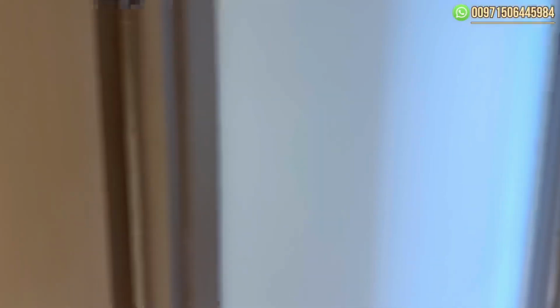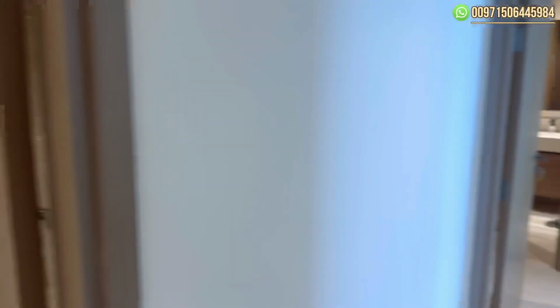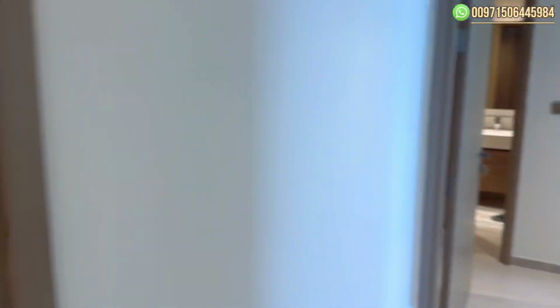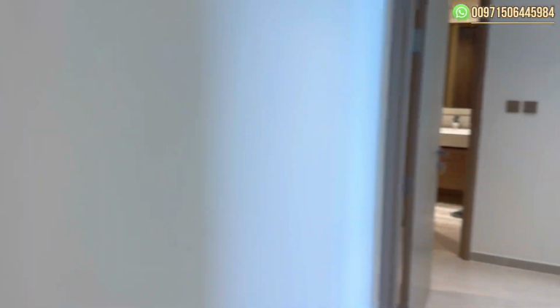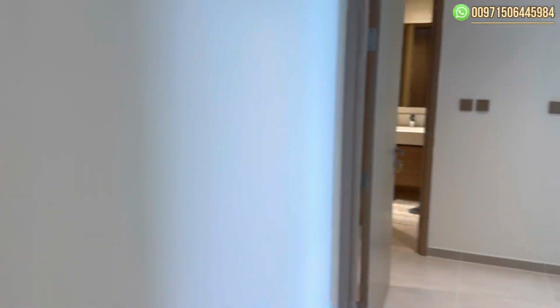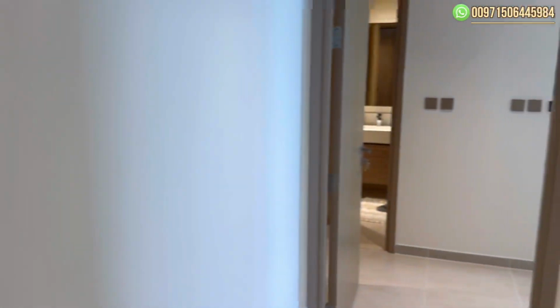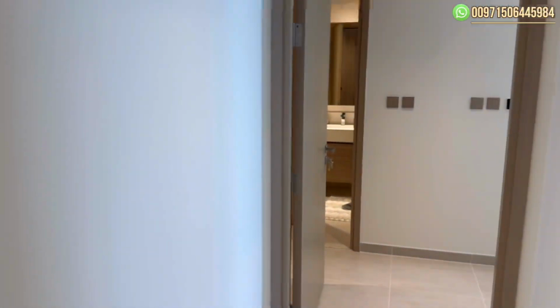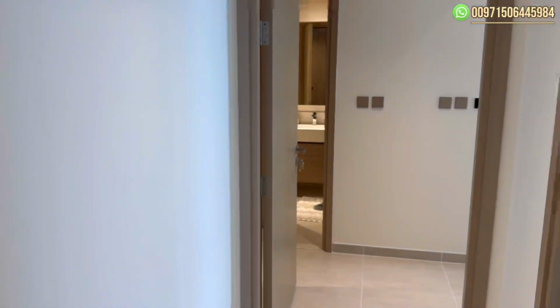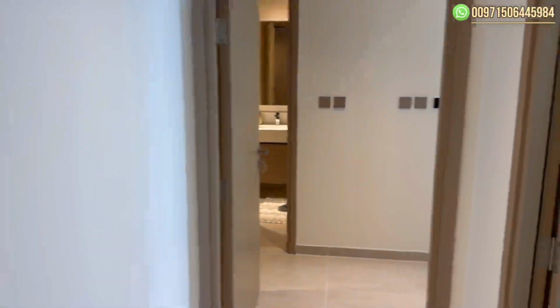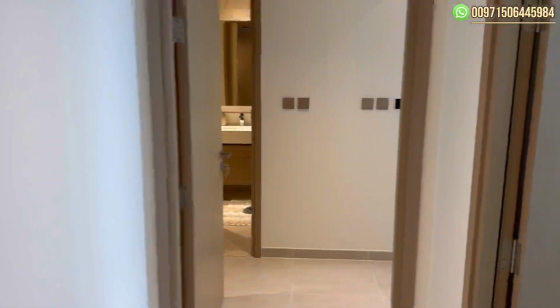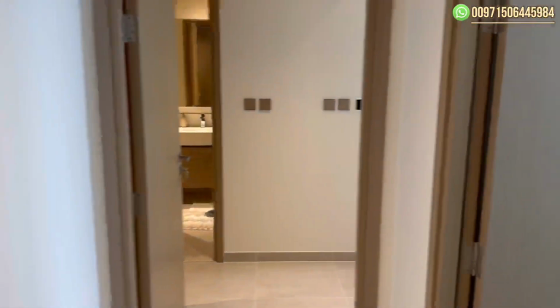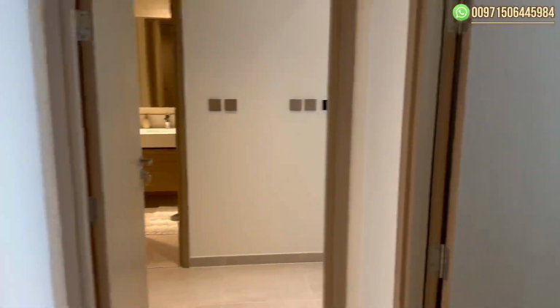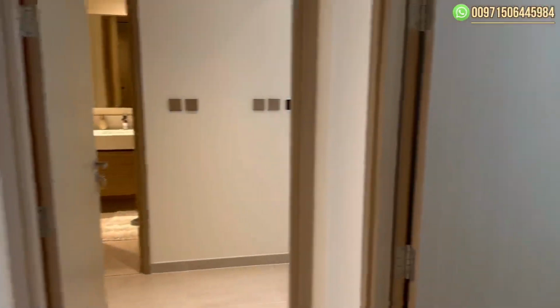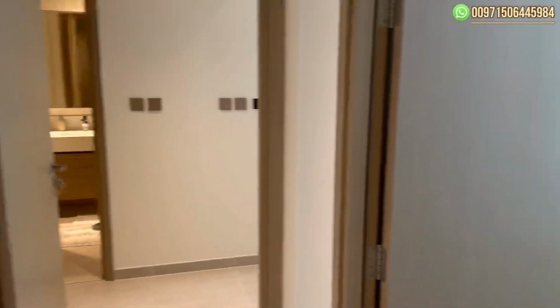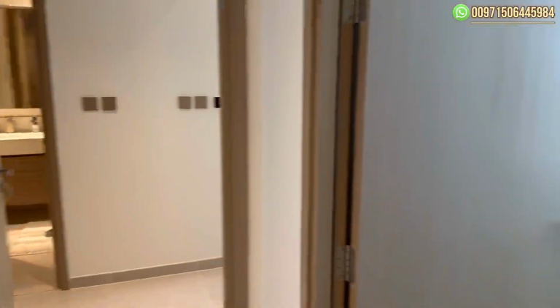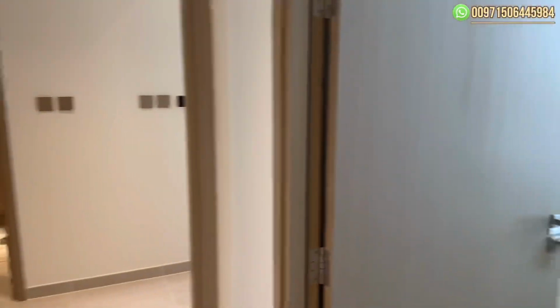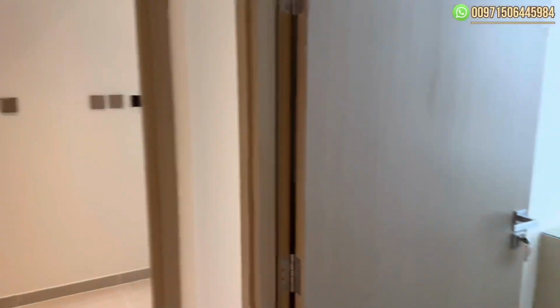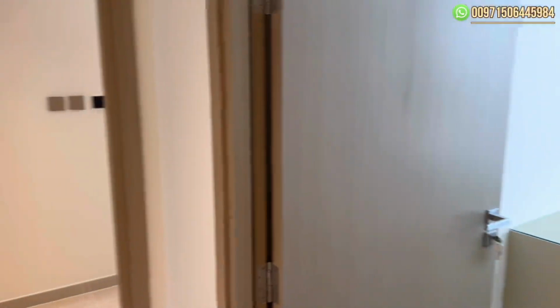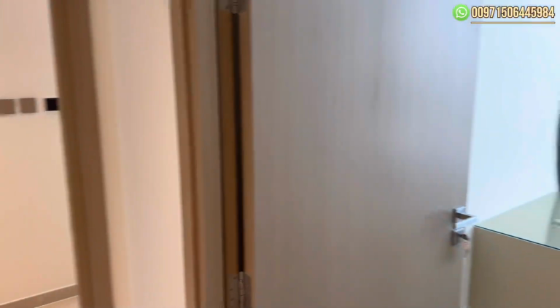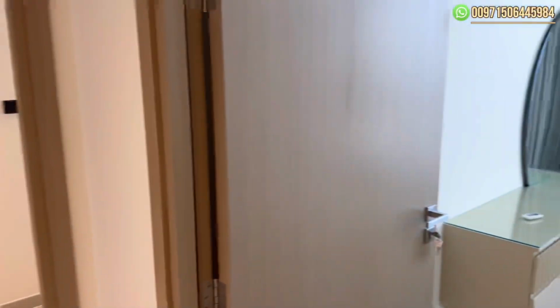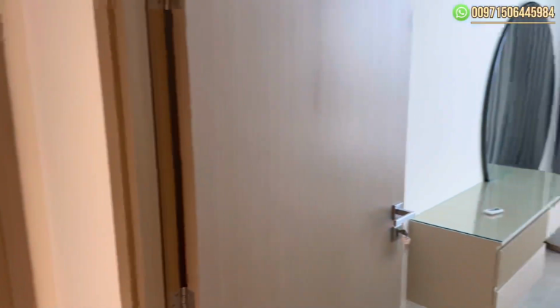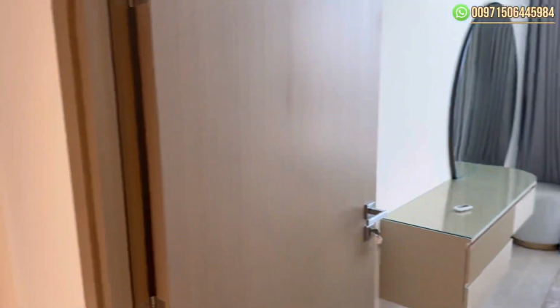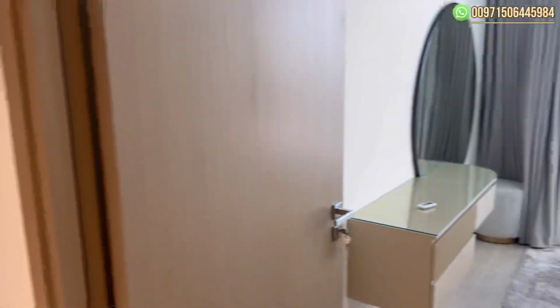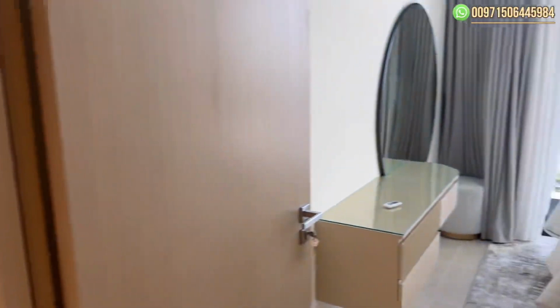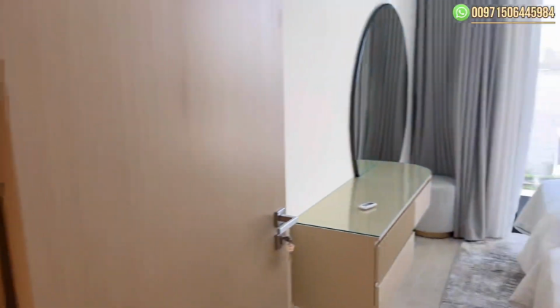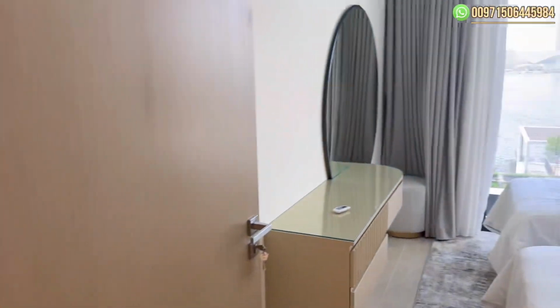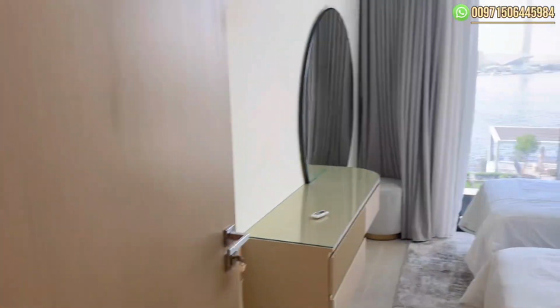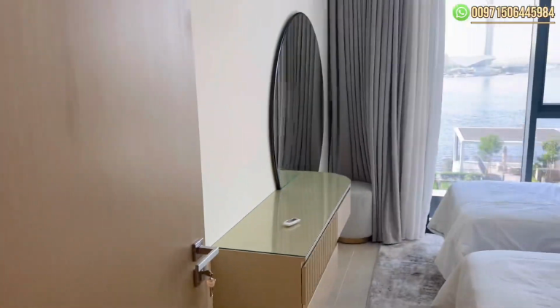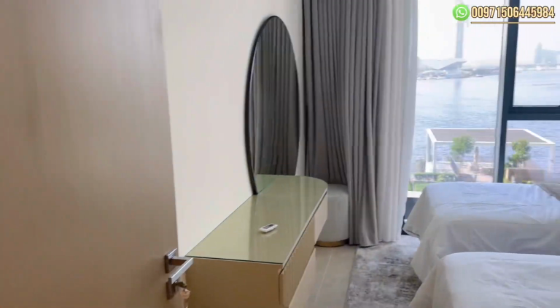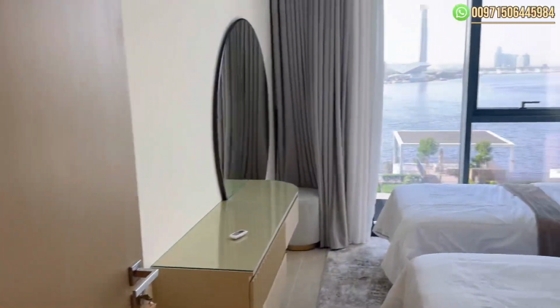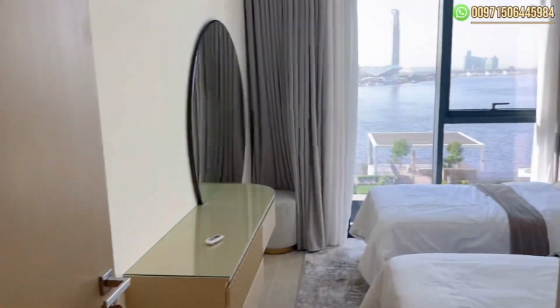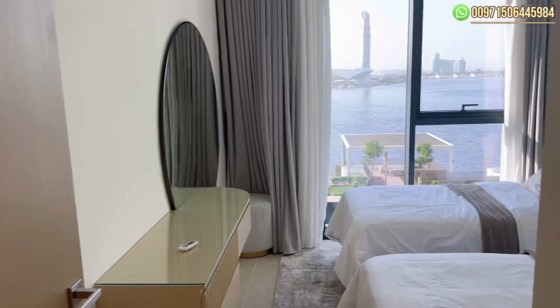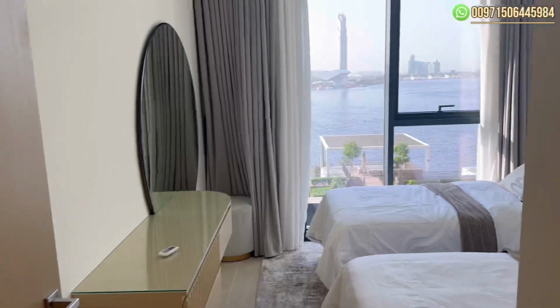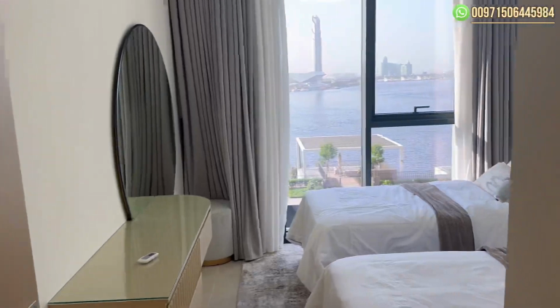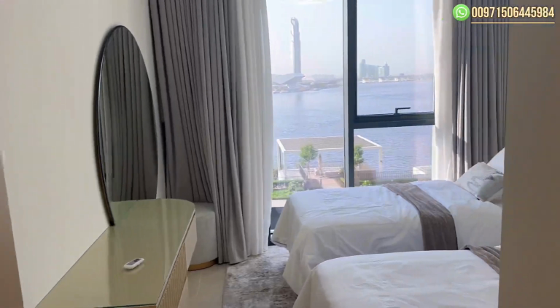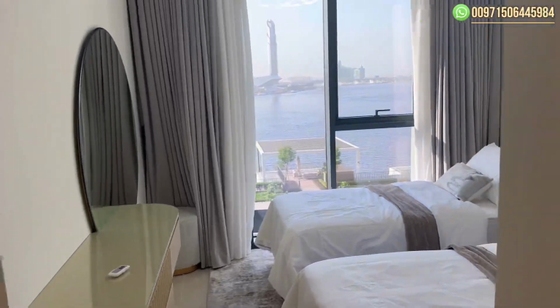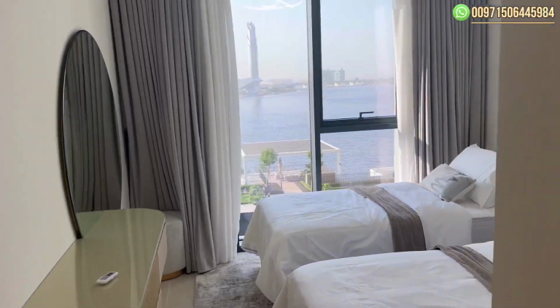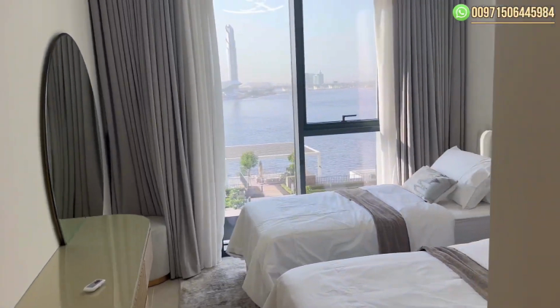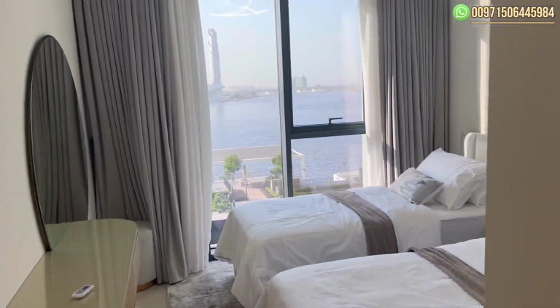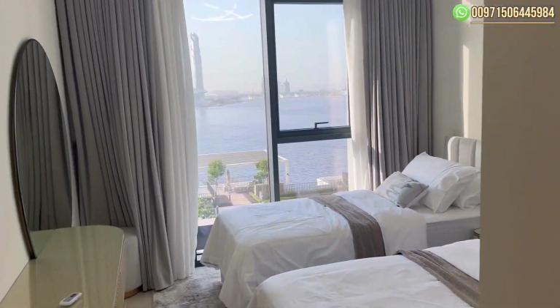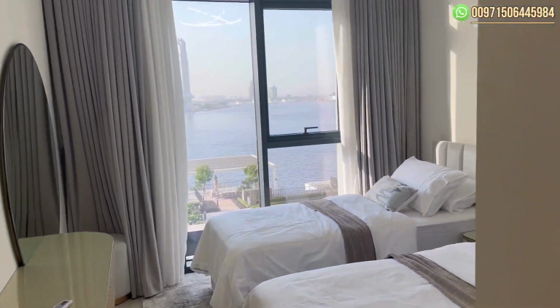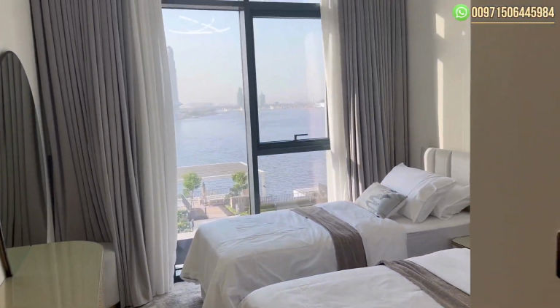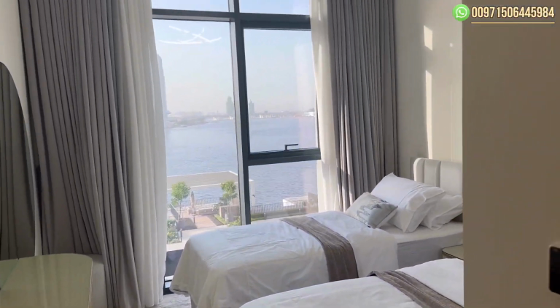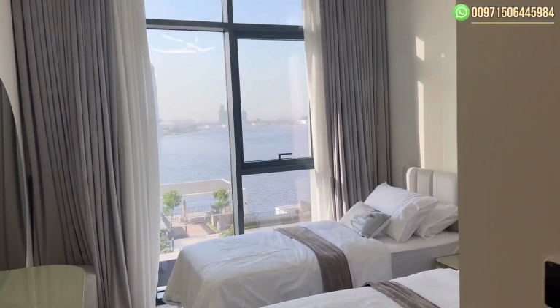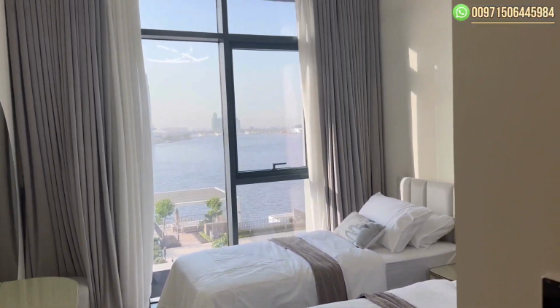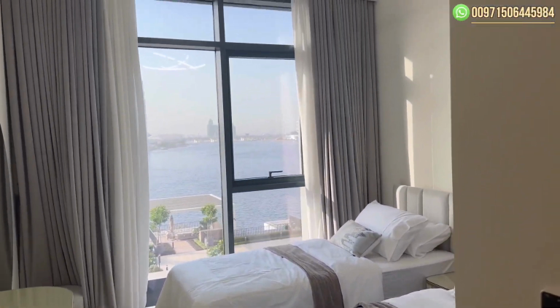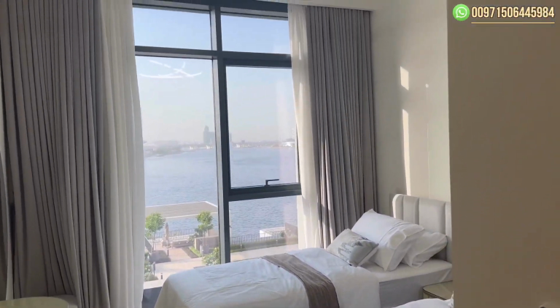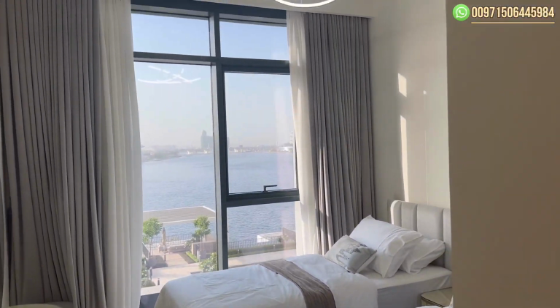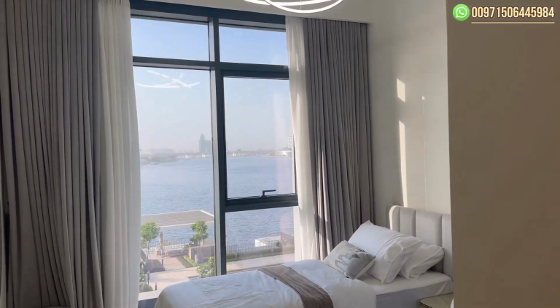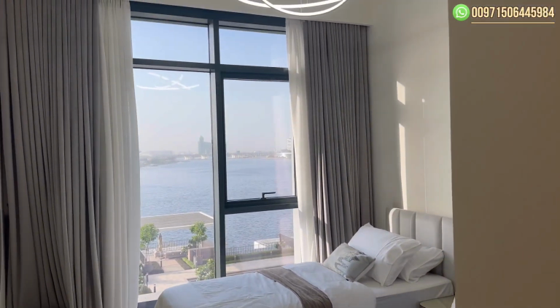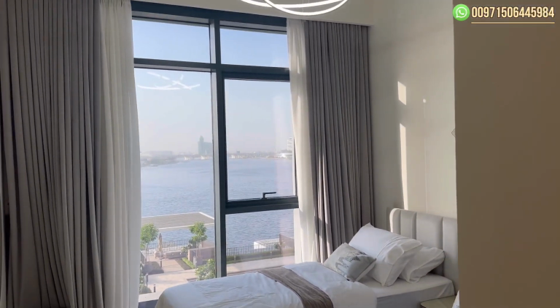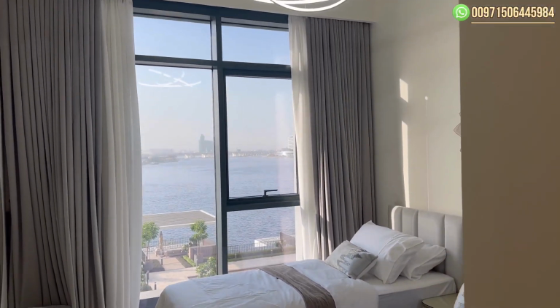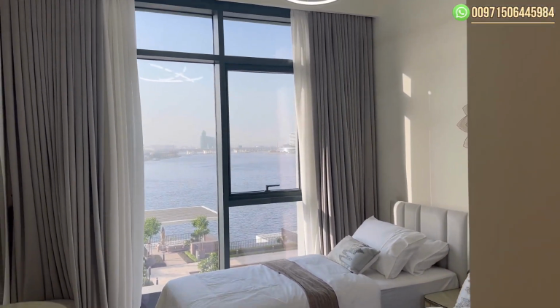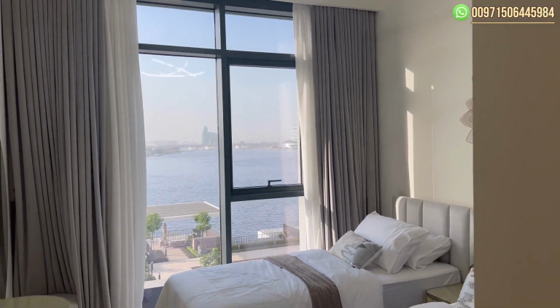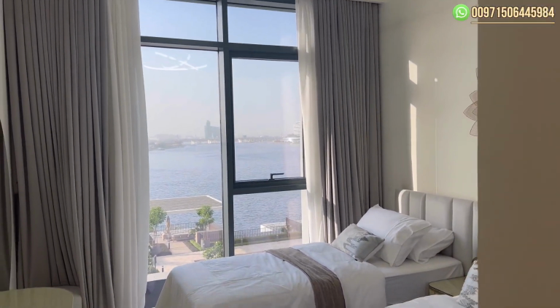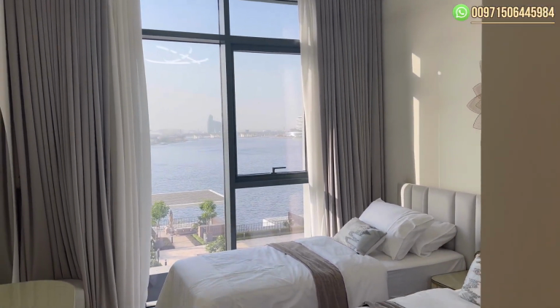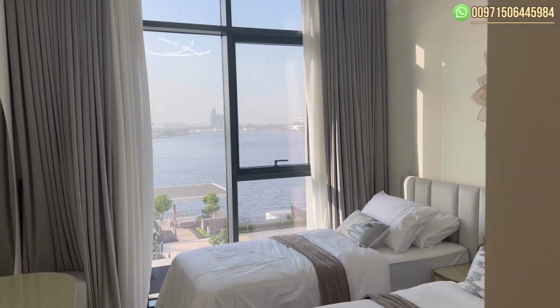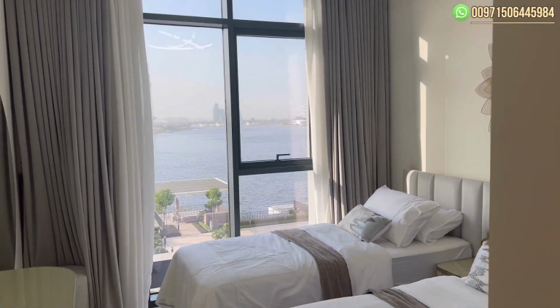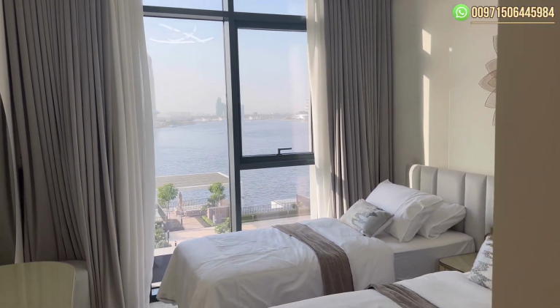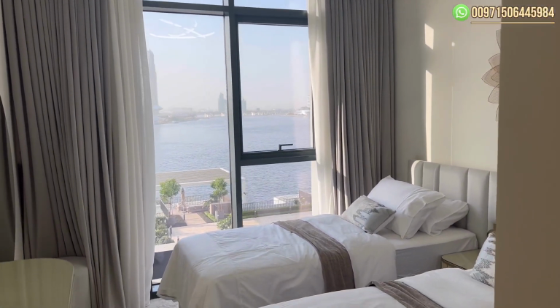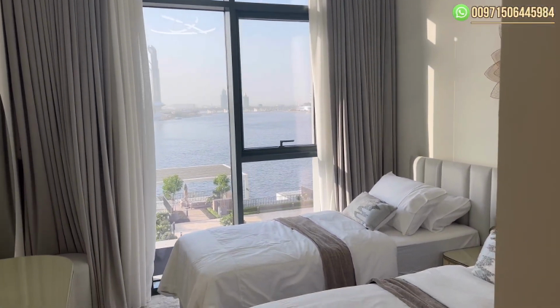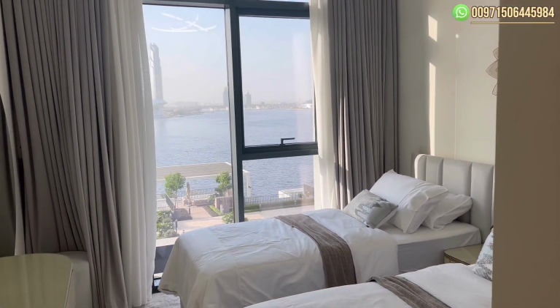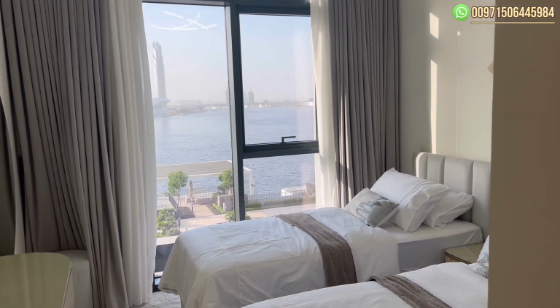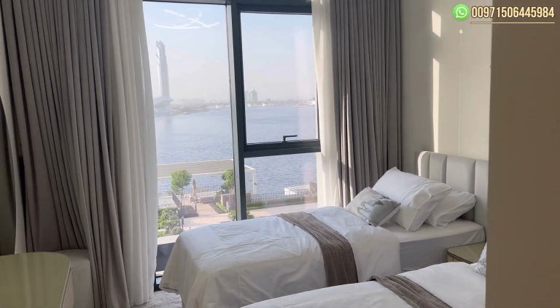Here we have the first room. The apartment is fully furnished with a full view.